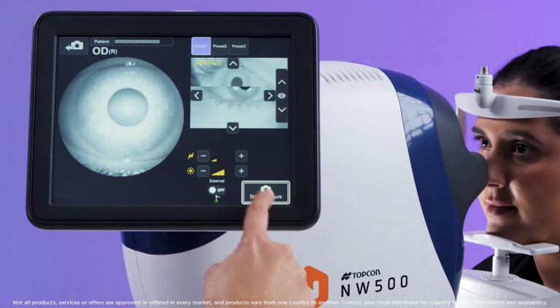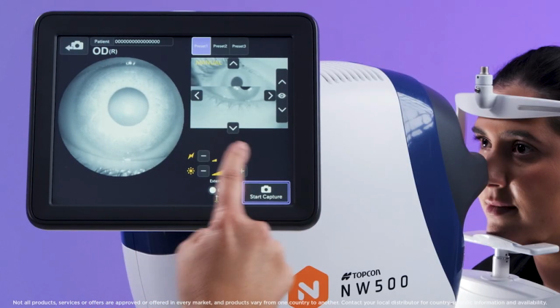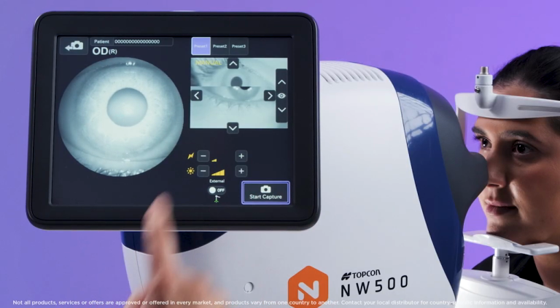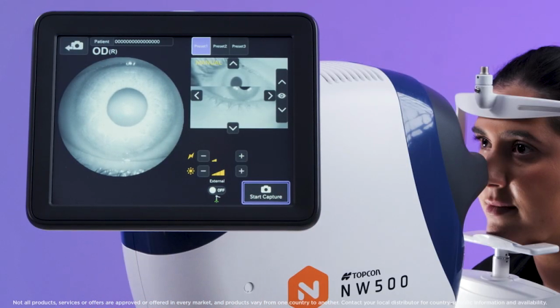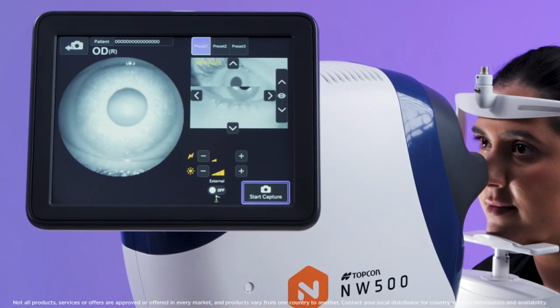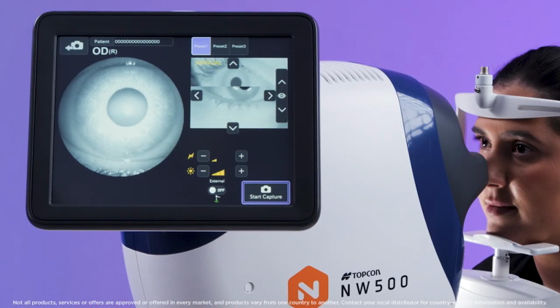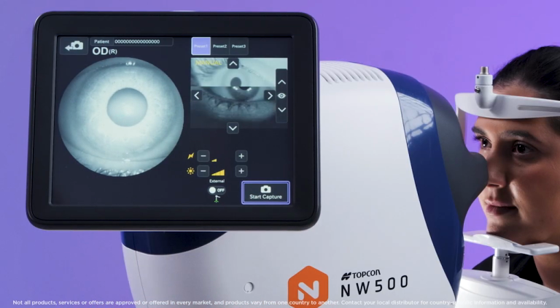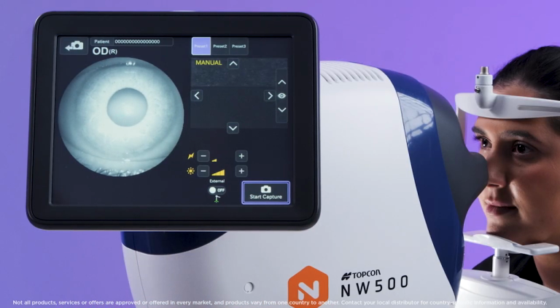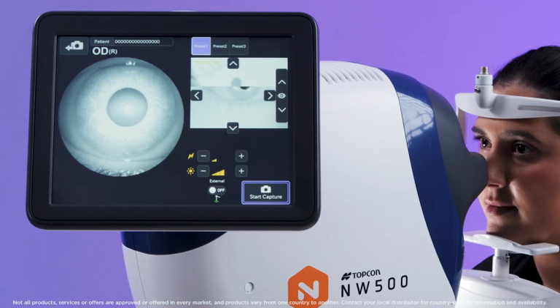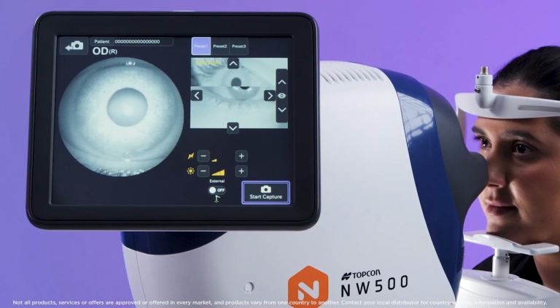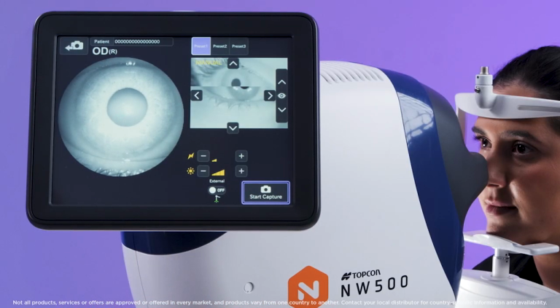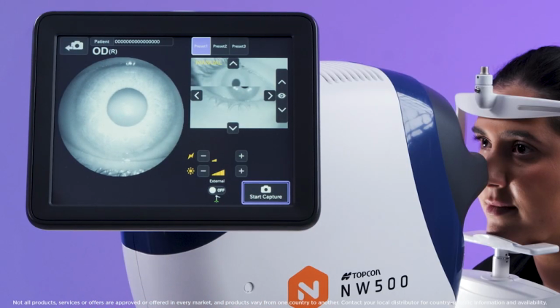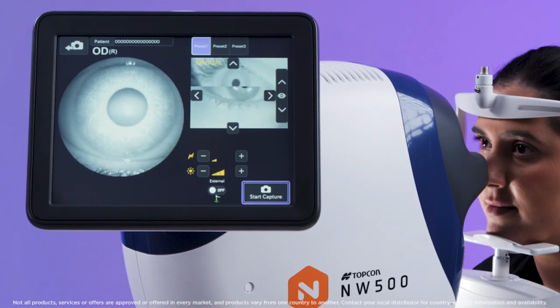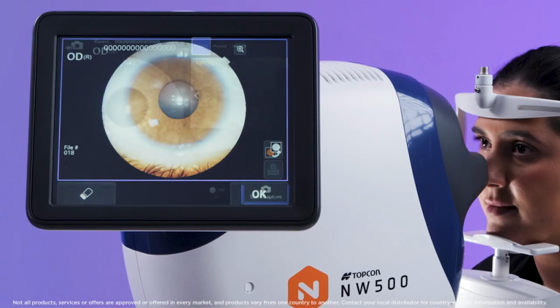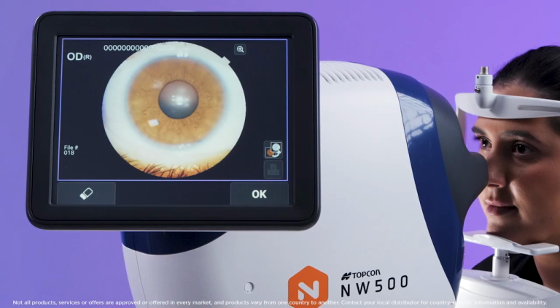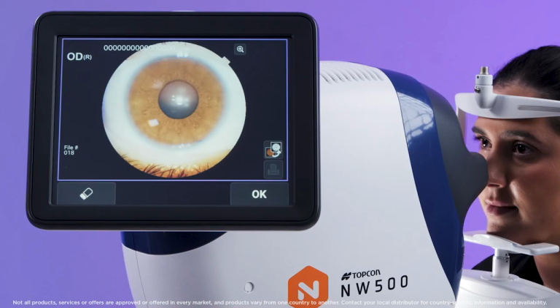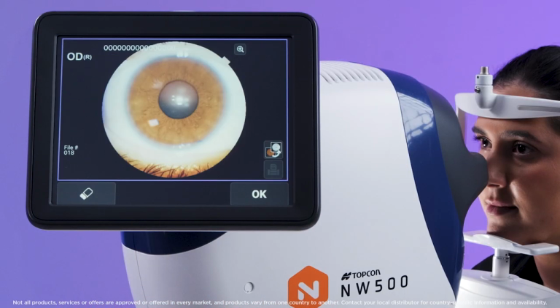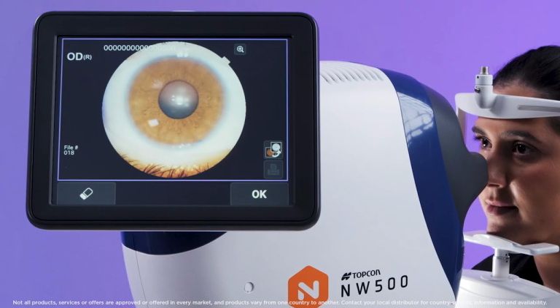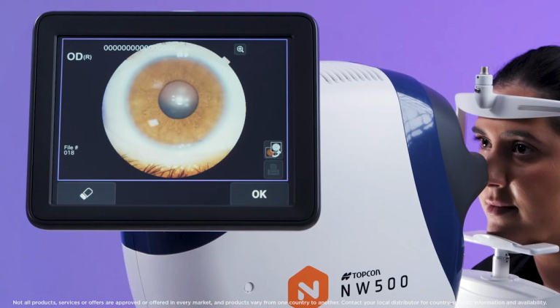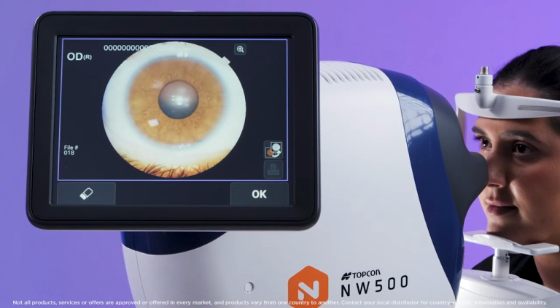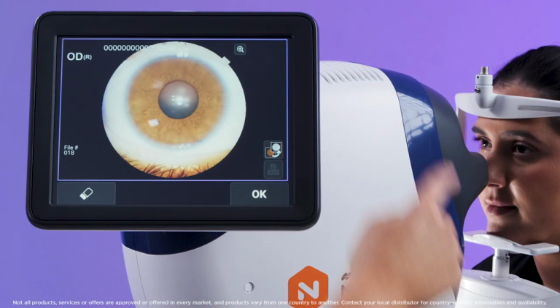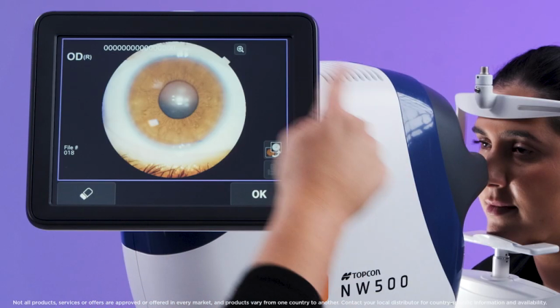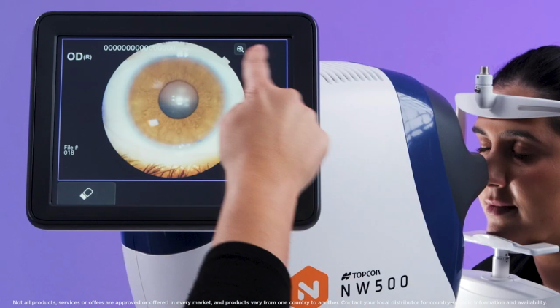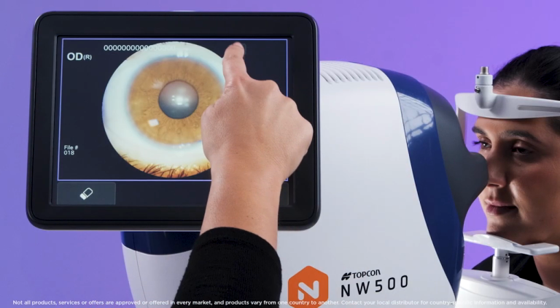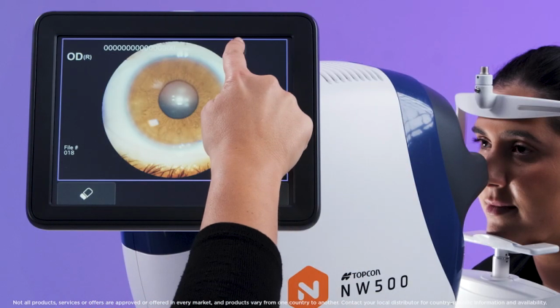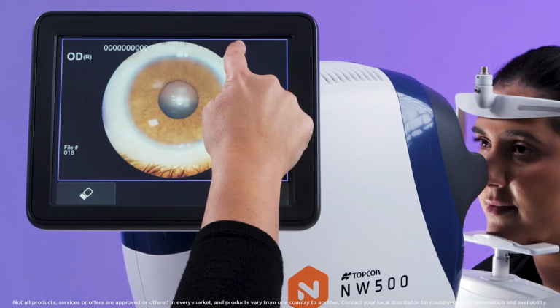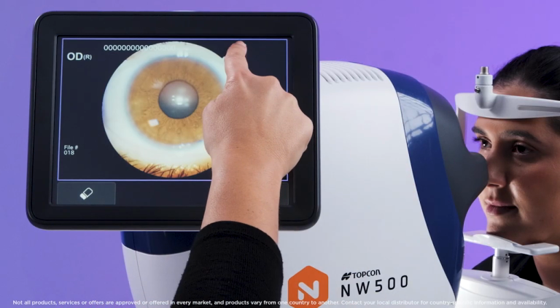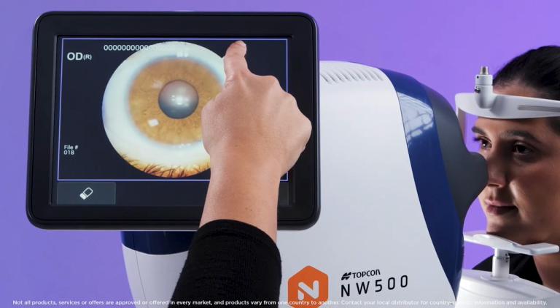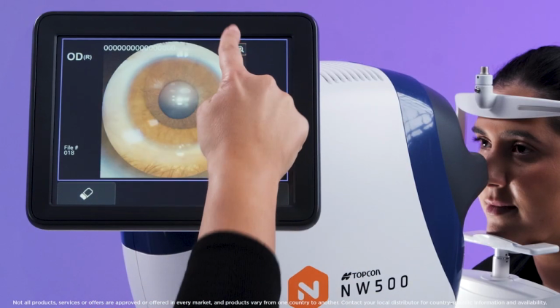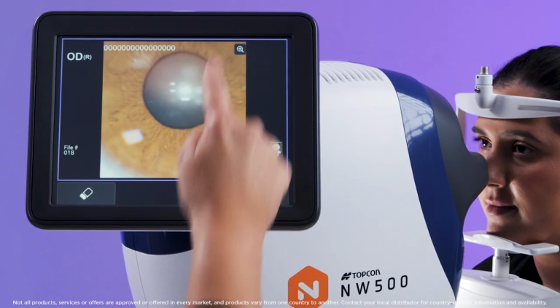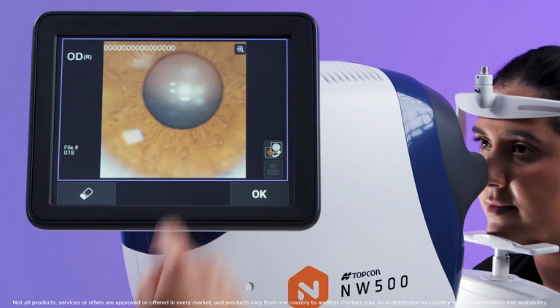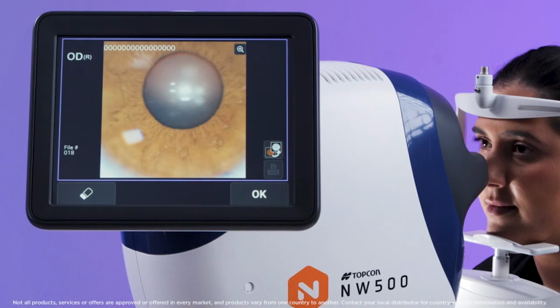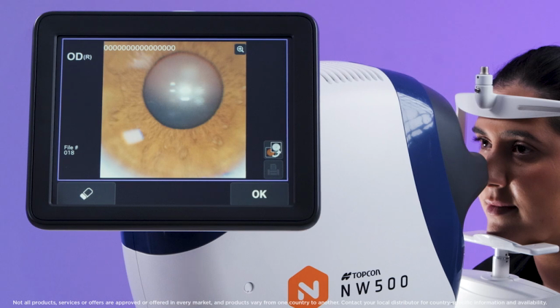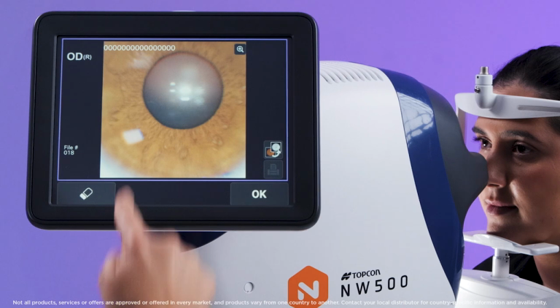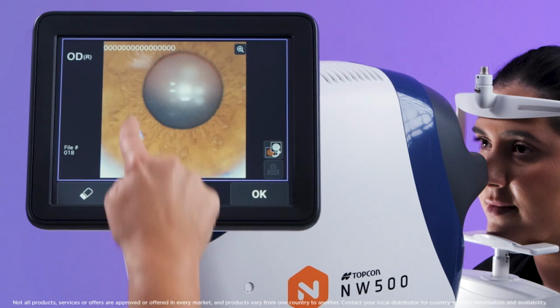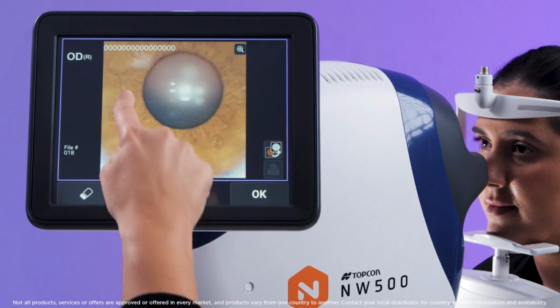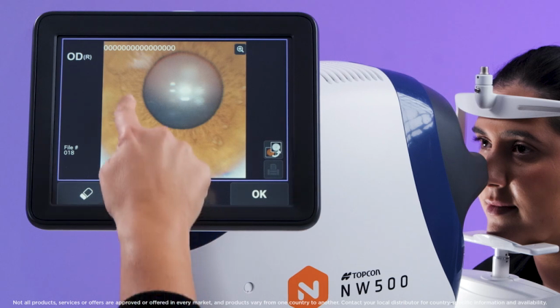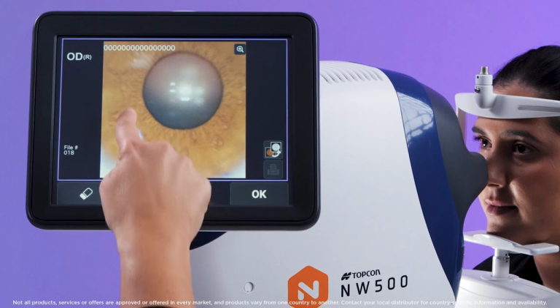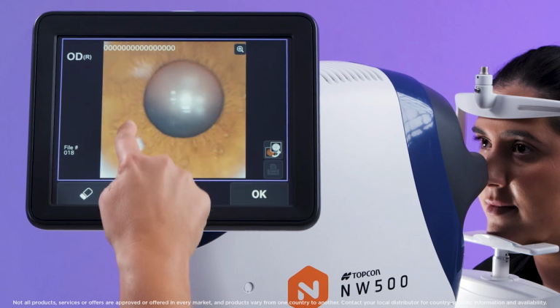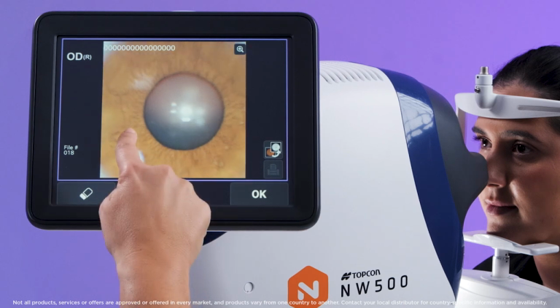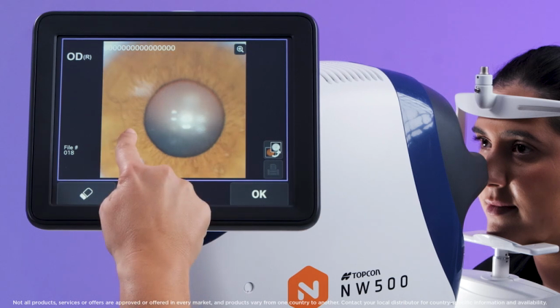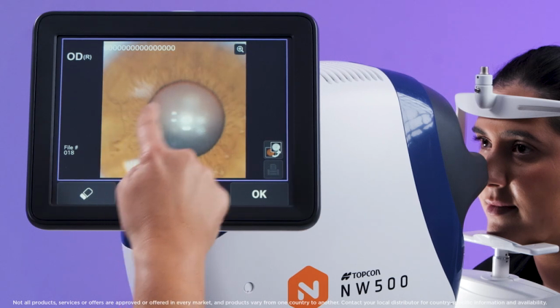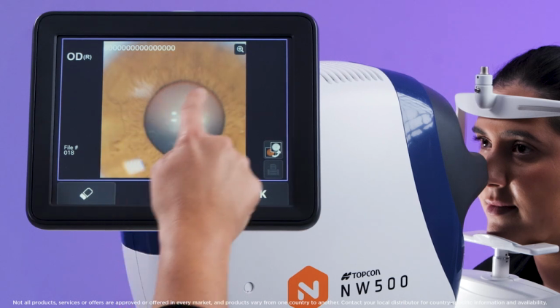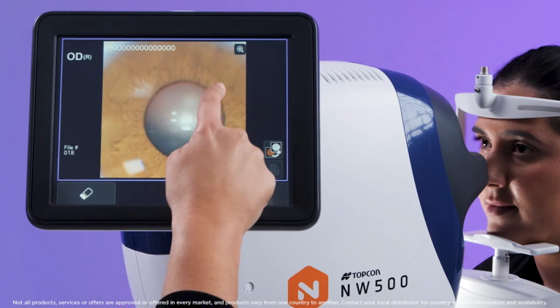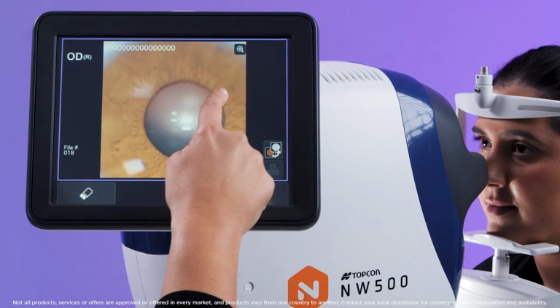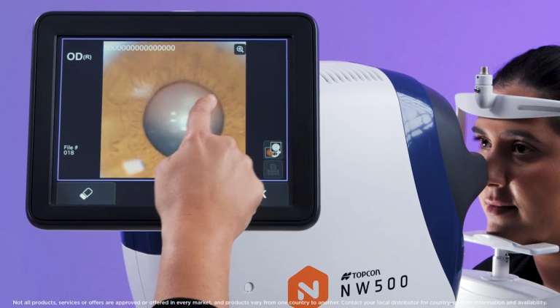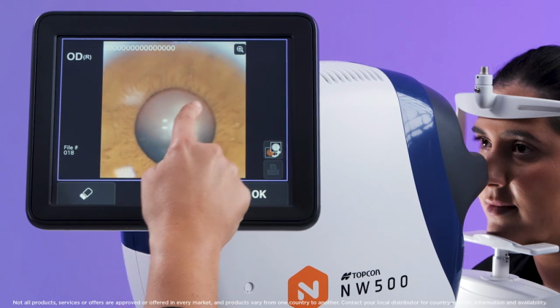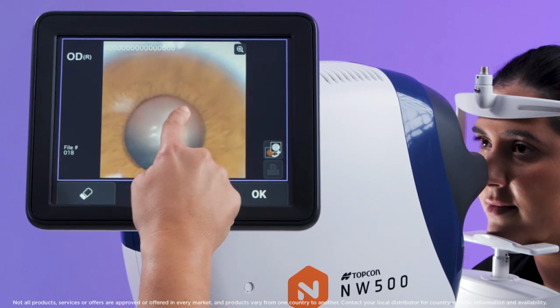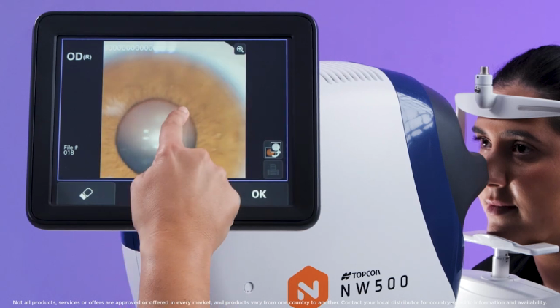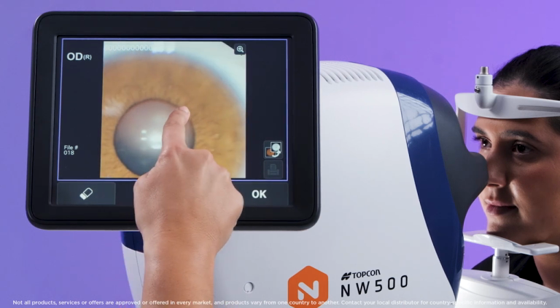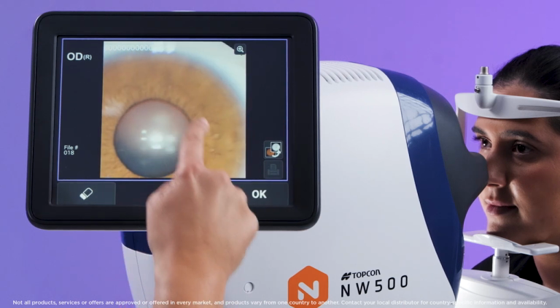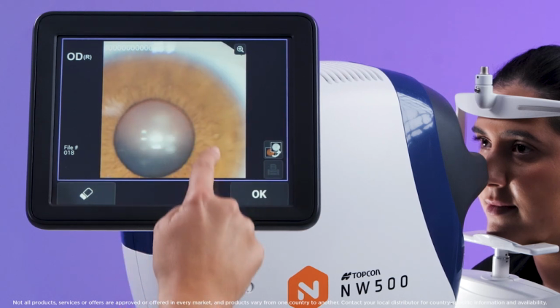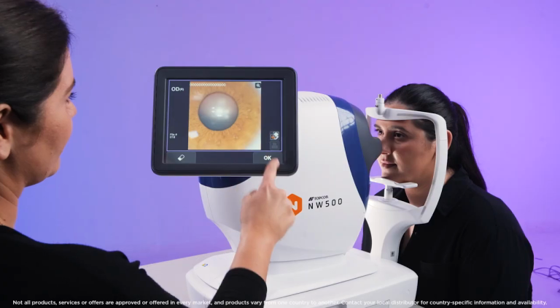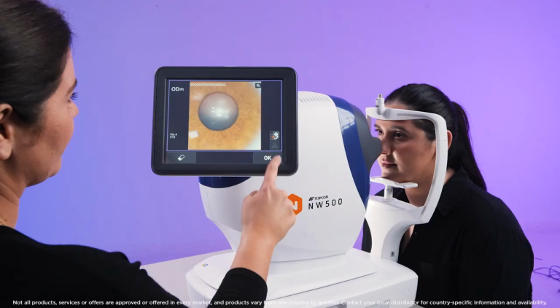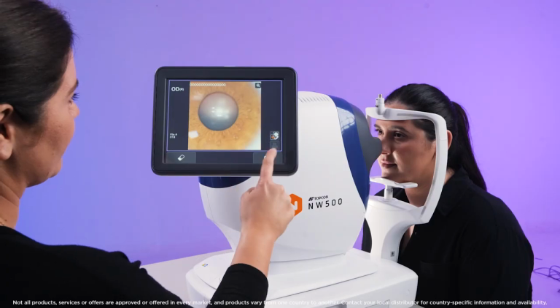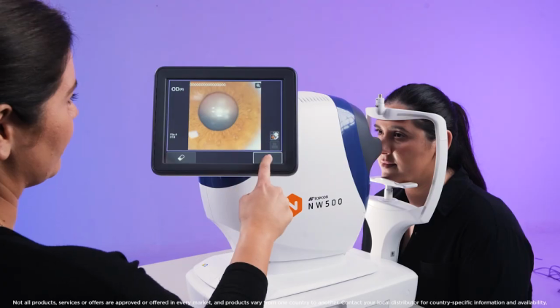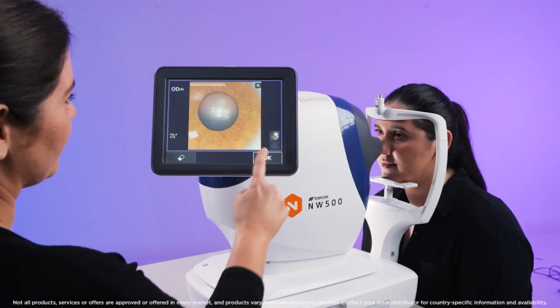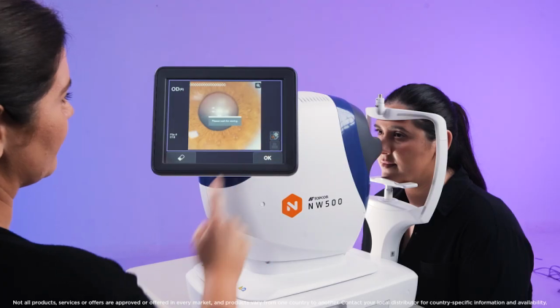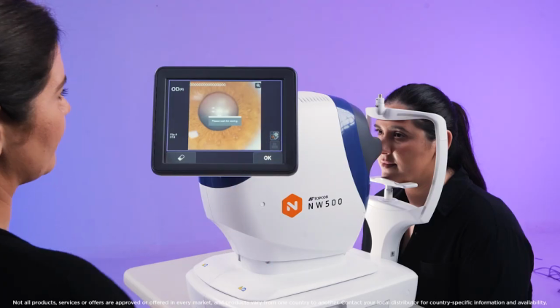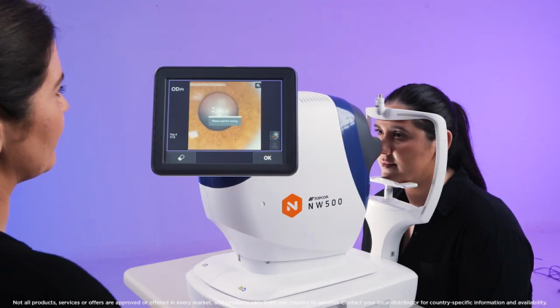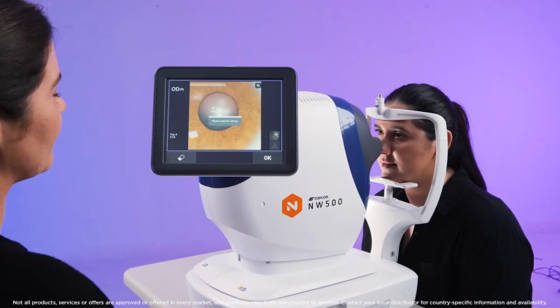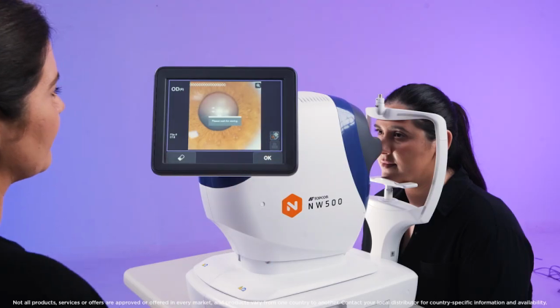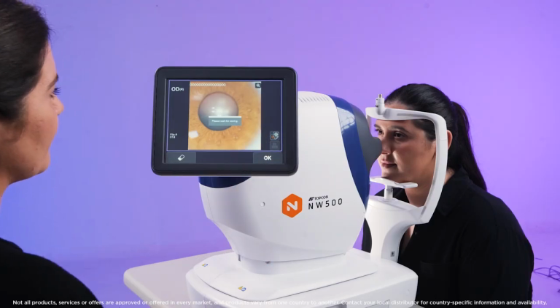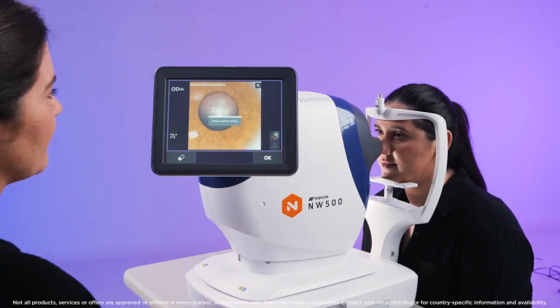The image preview will be displayed on the instrument screen. If the image capture has been successful, press OK to save.